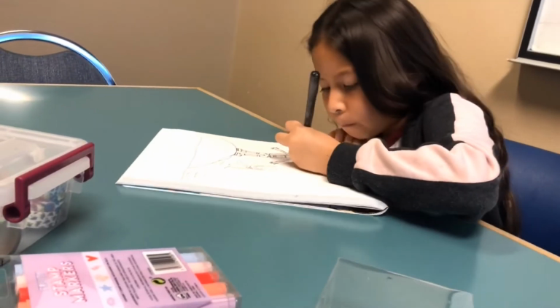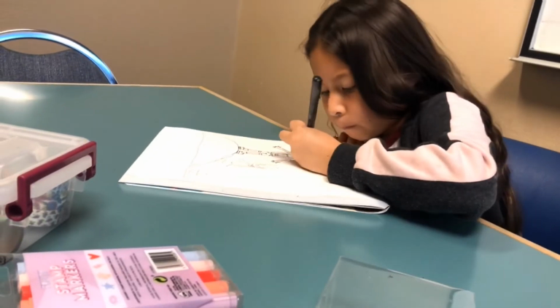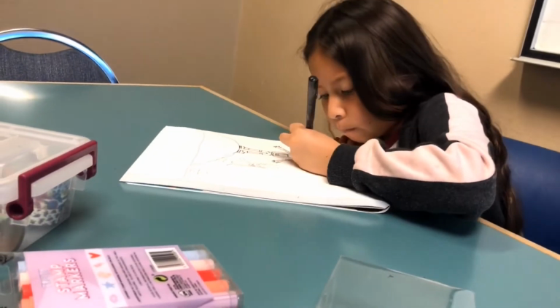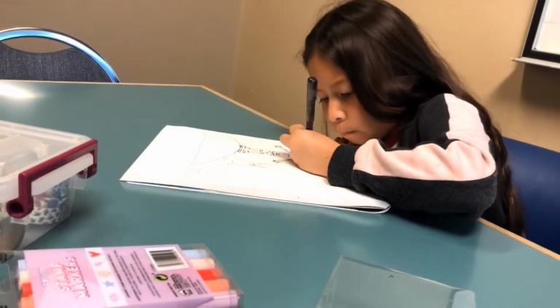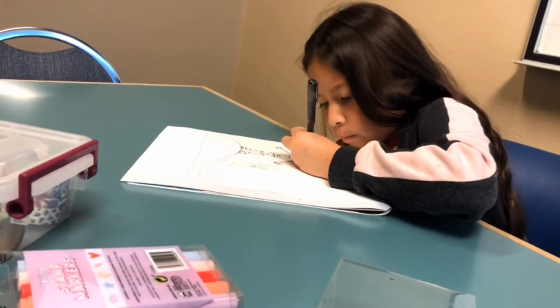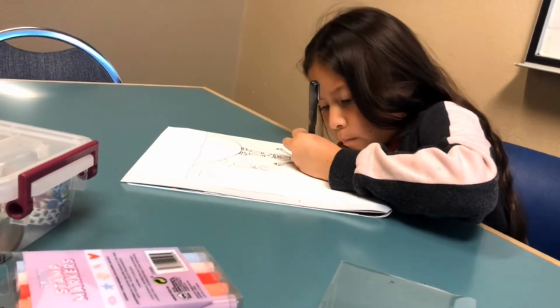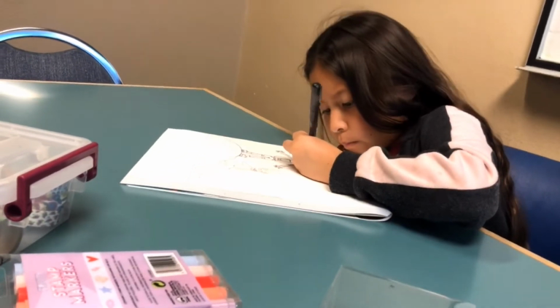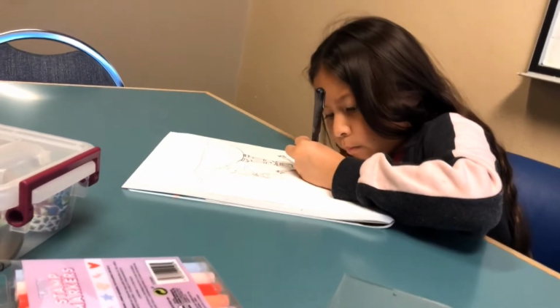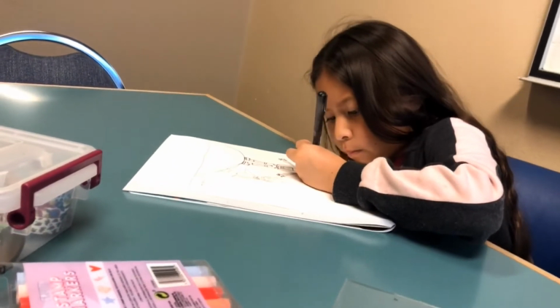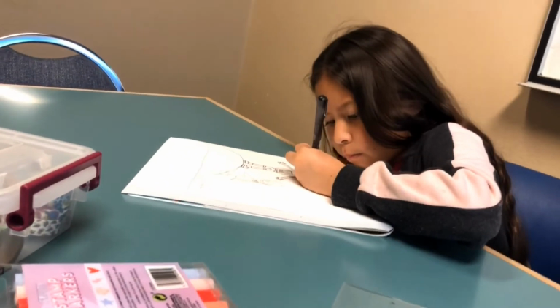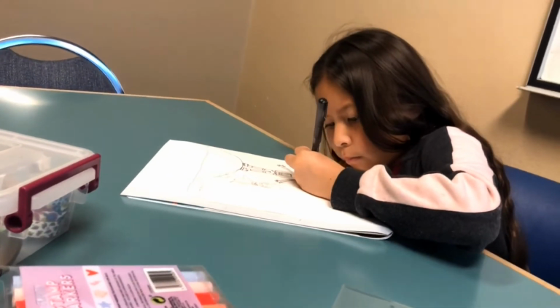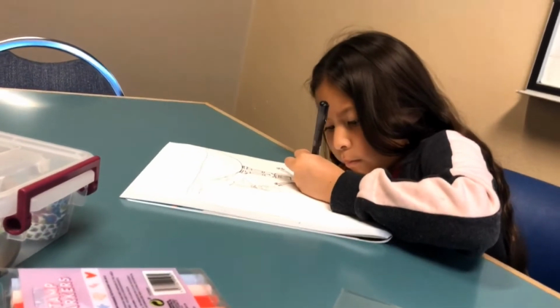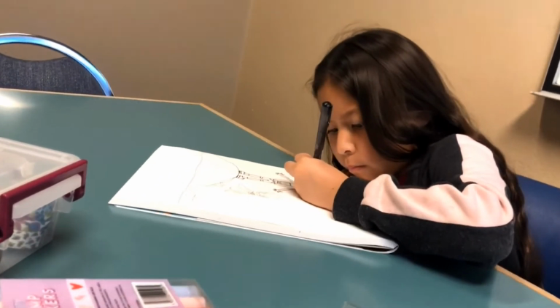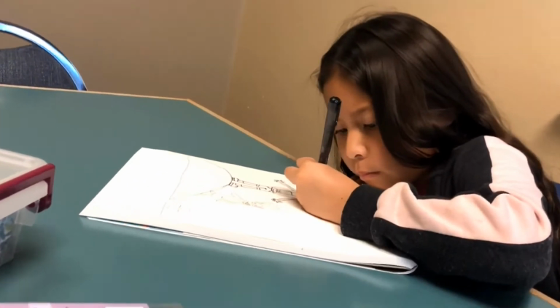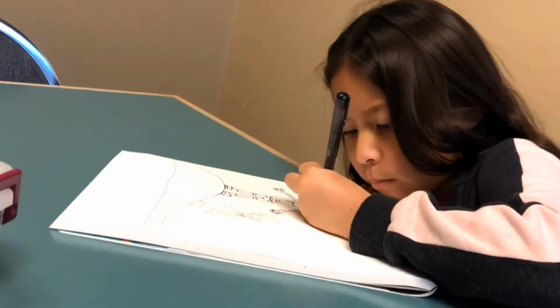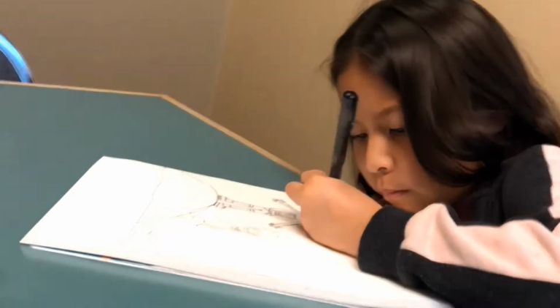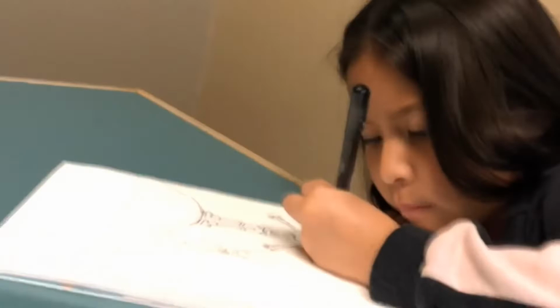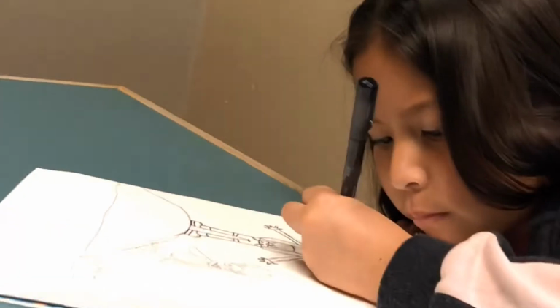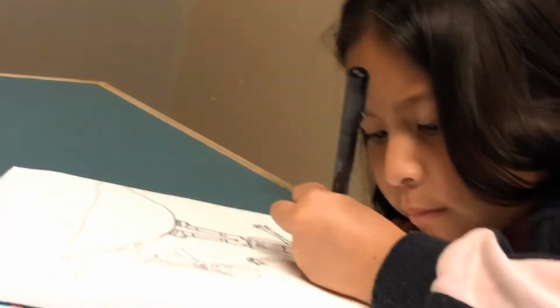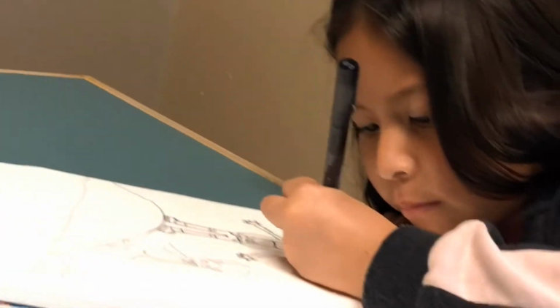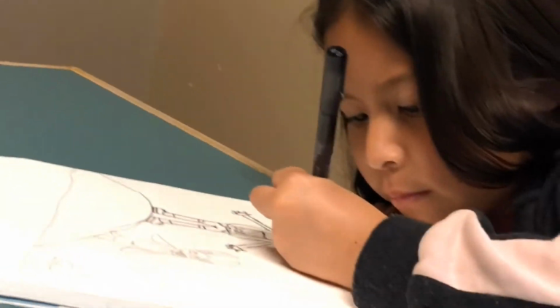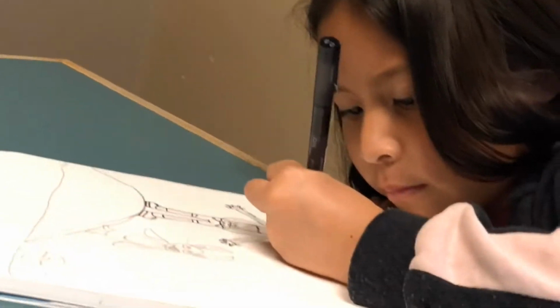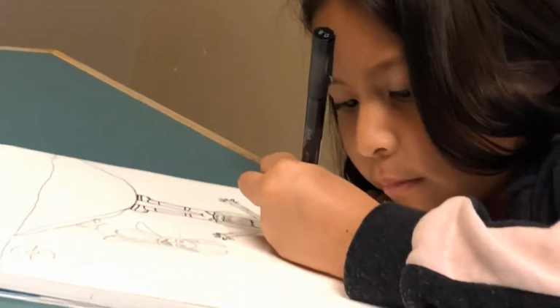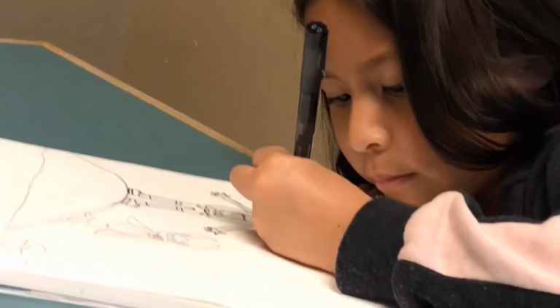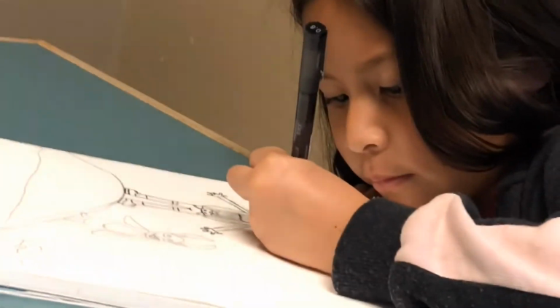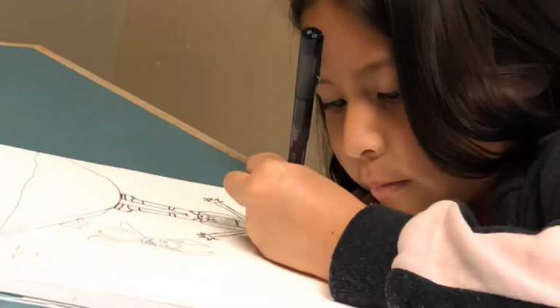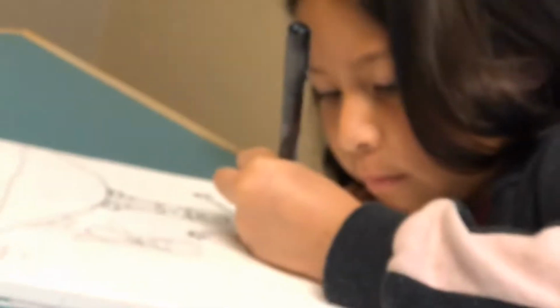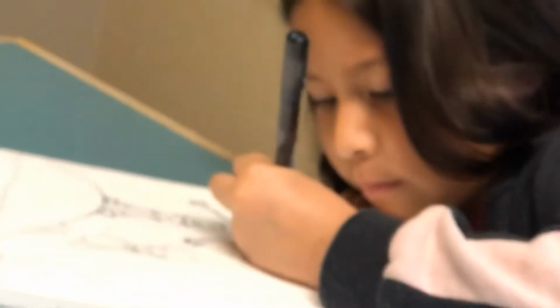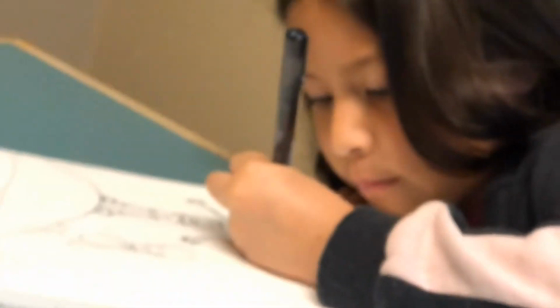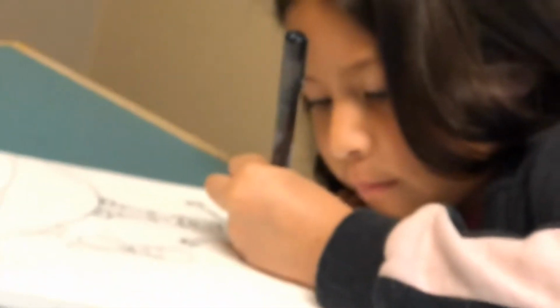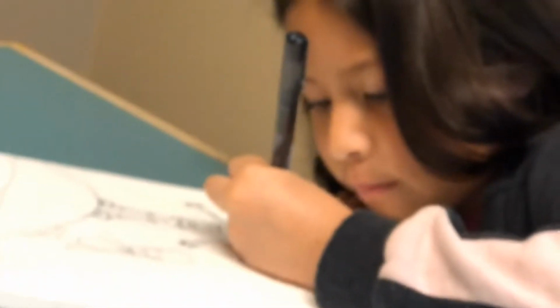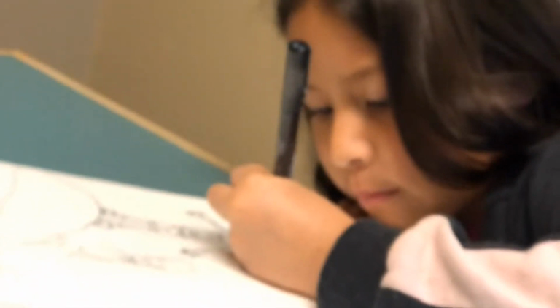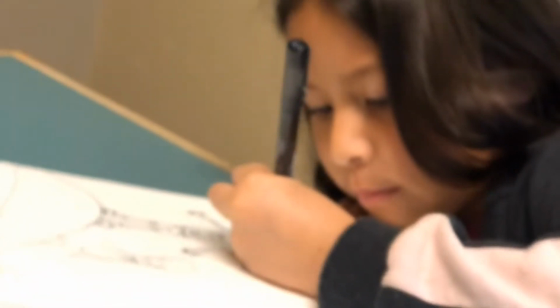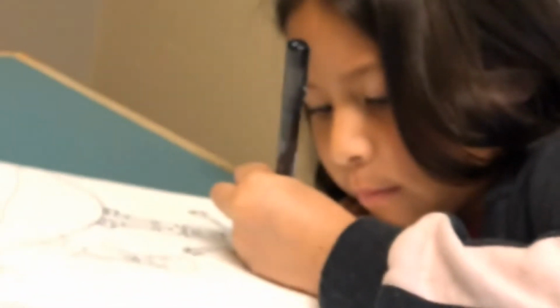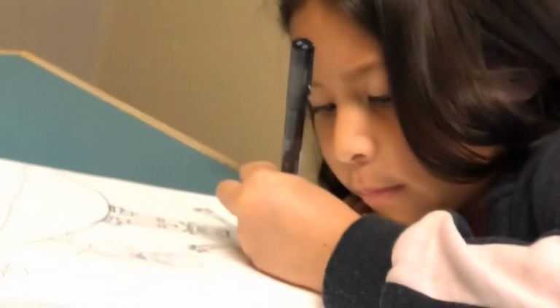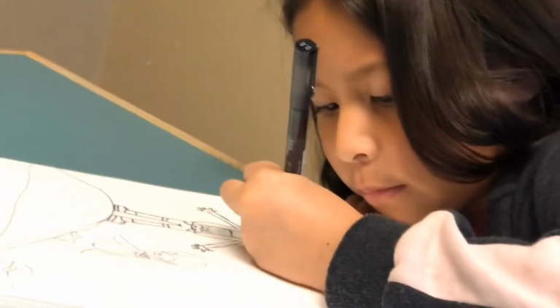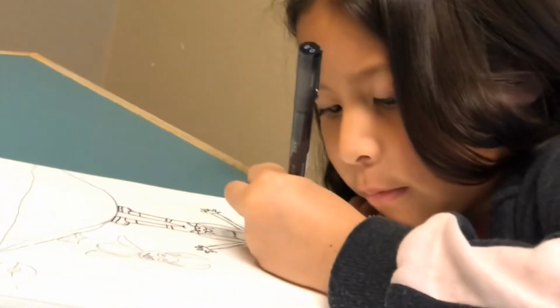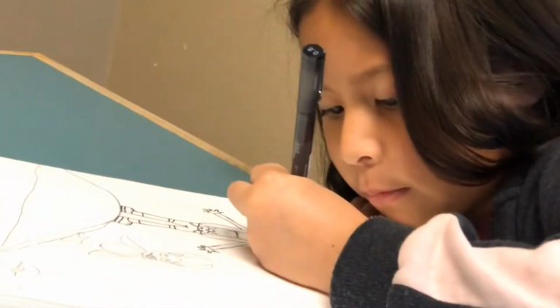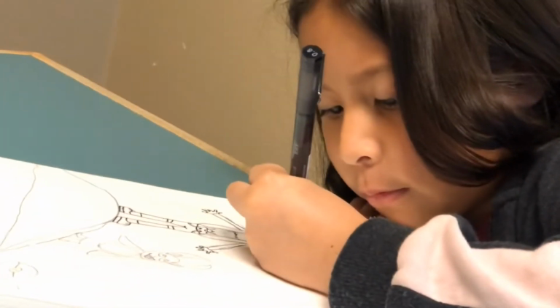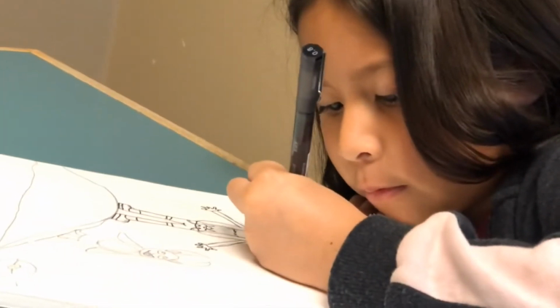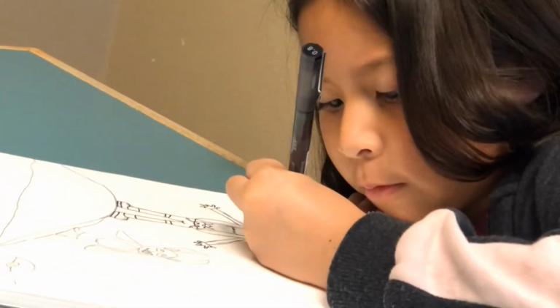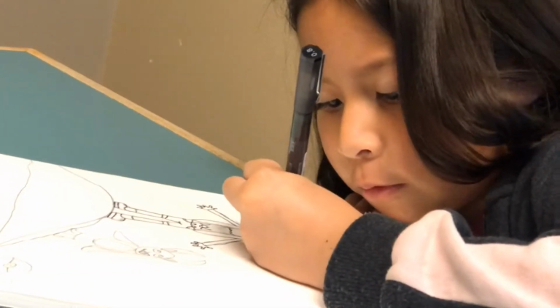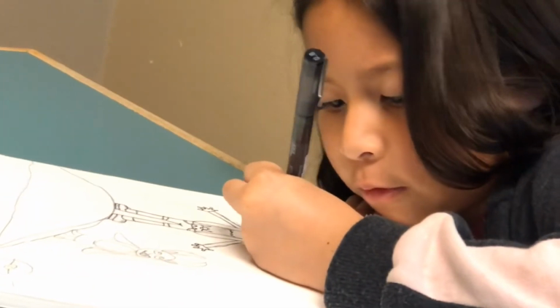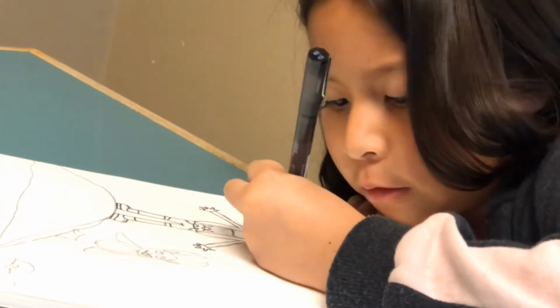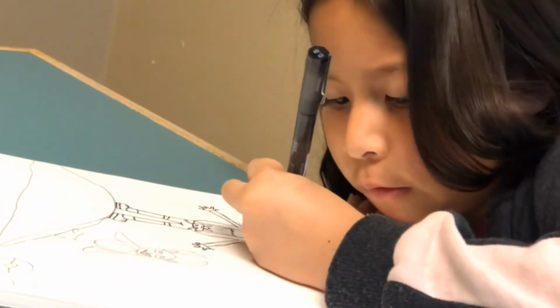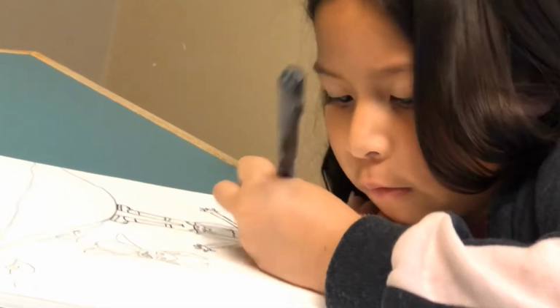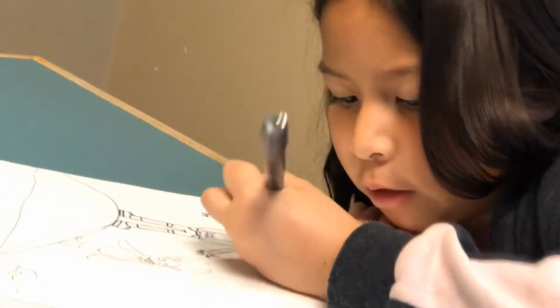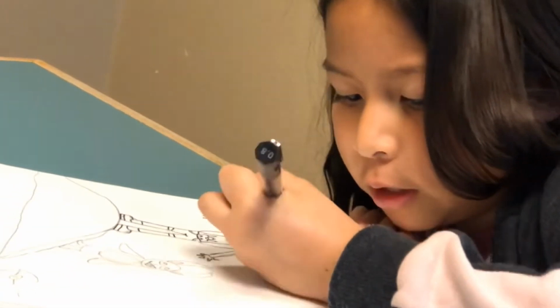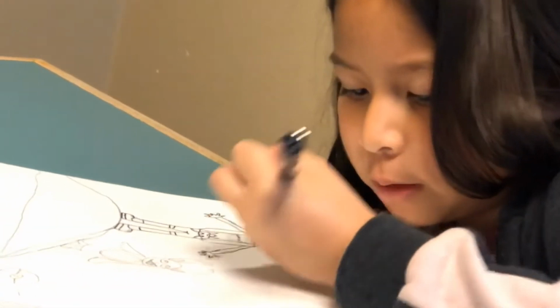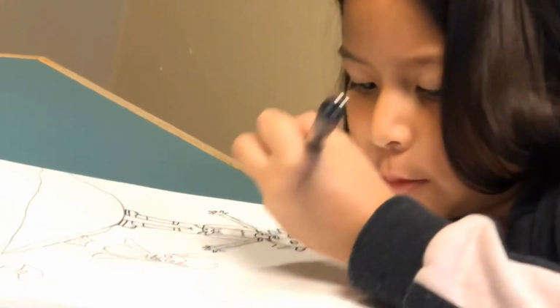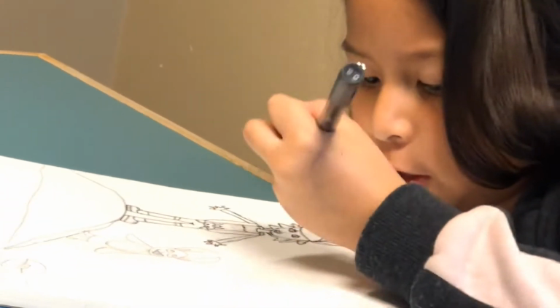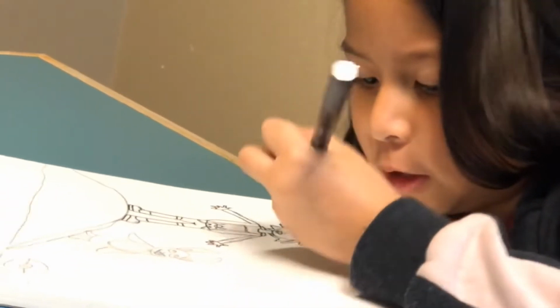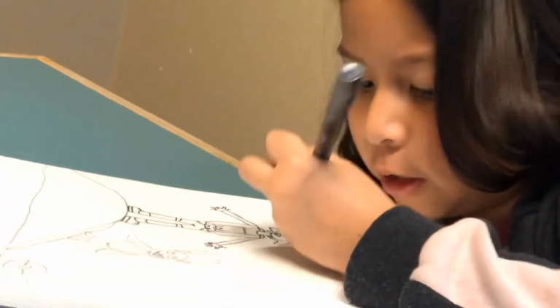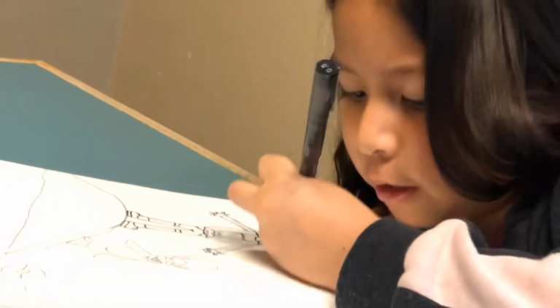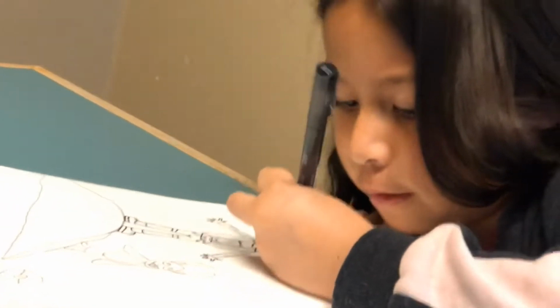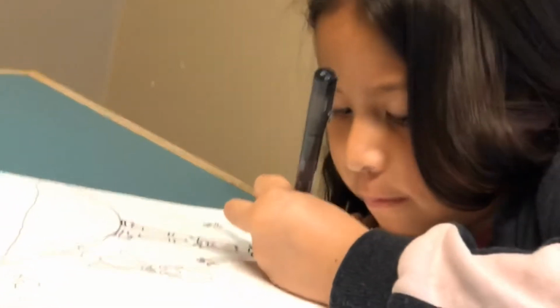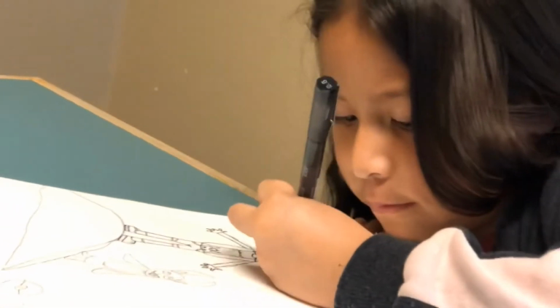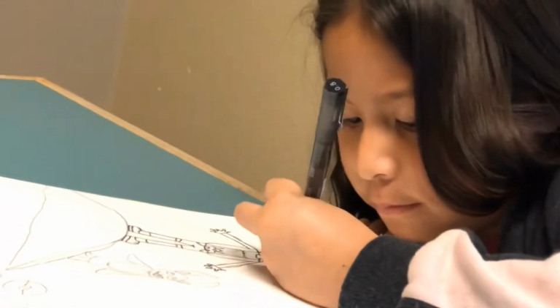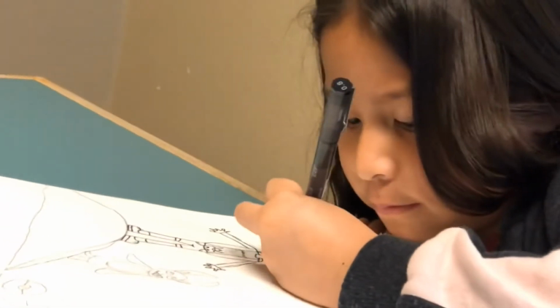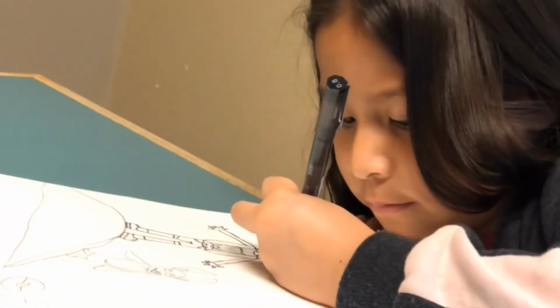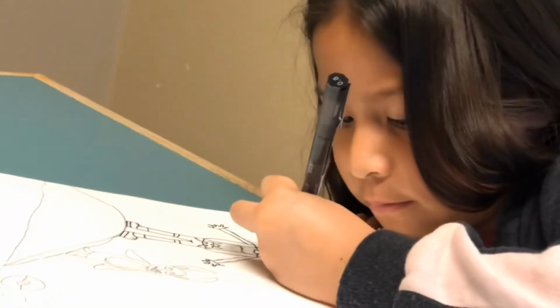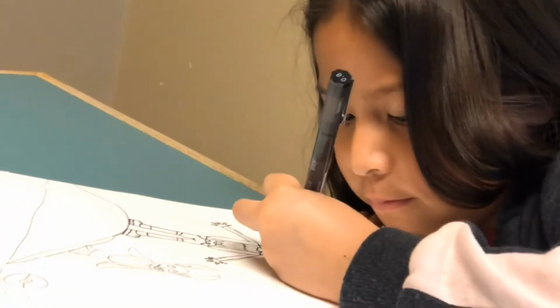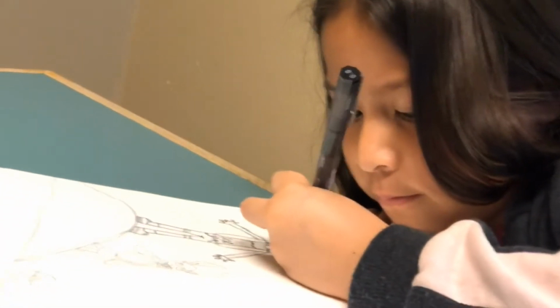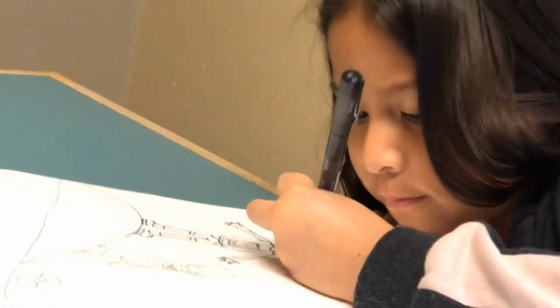Why are you inking upside down? I don't want to slide it. Good idea.